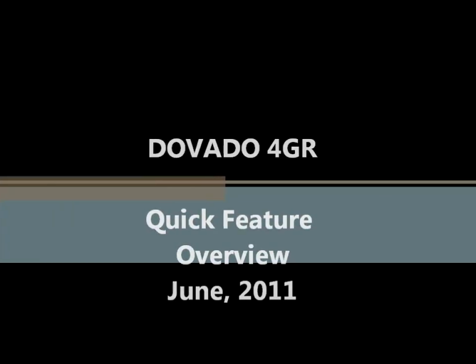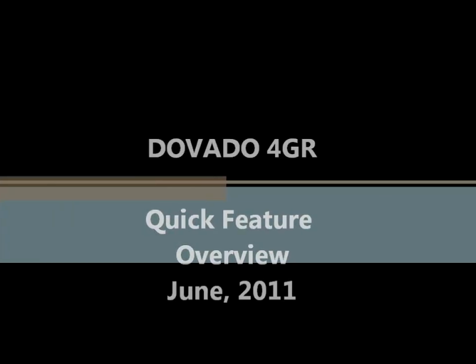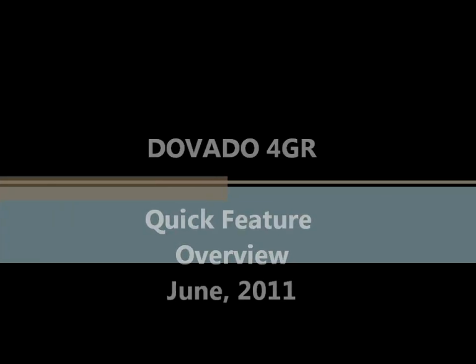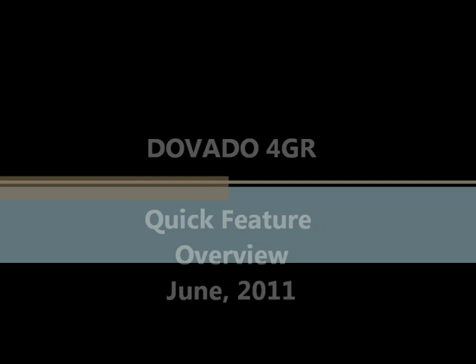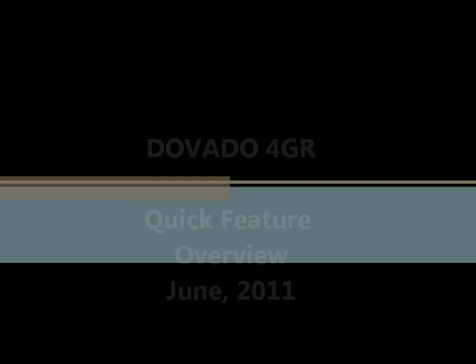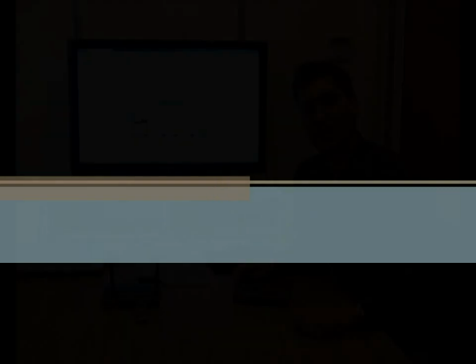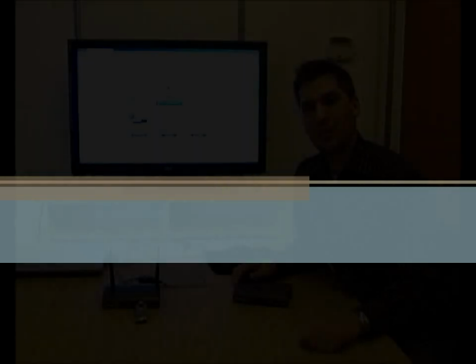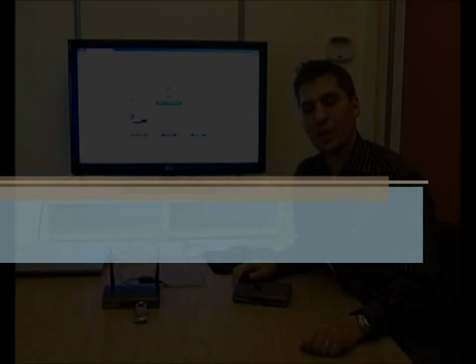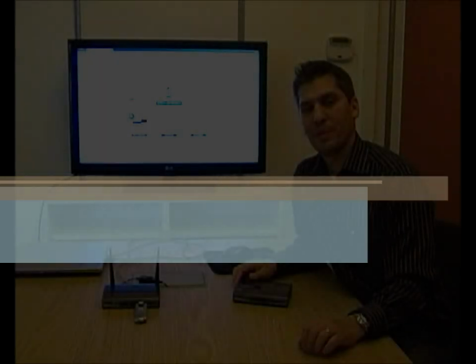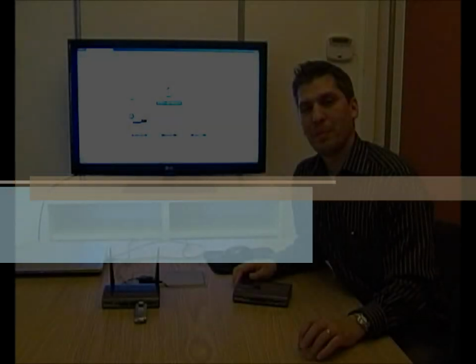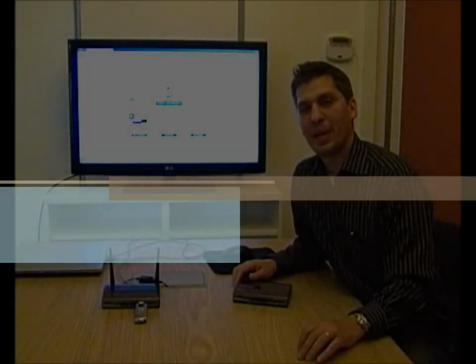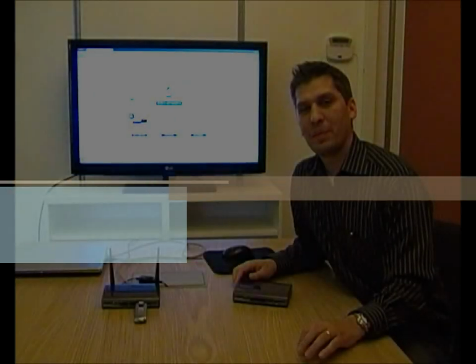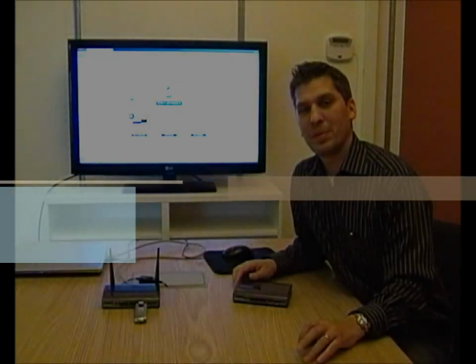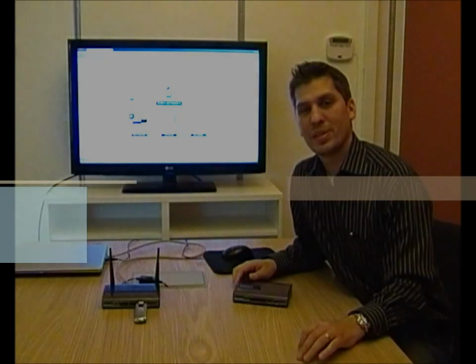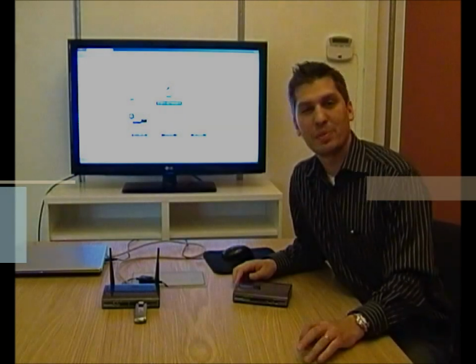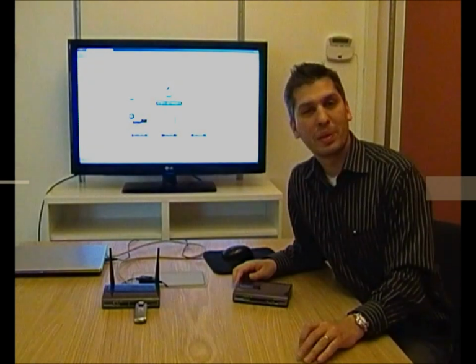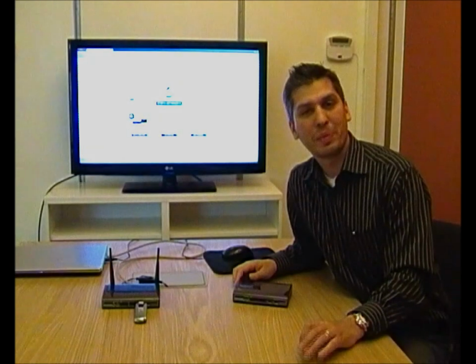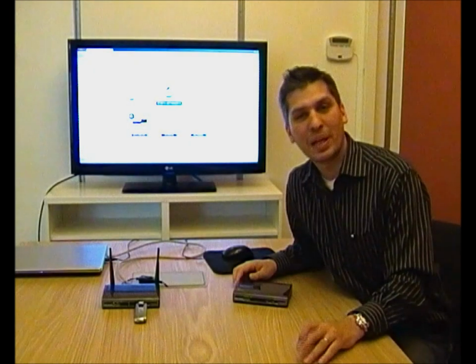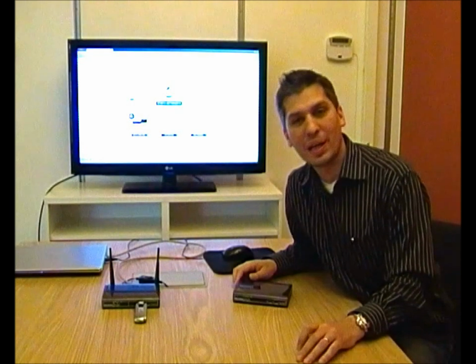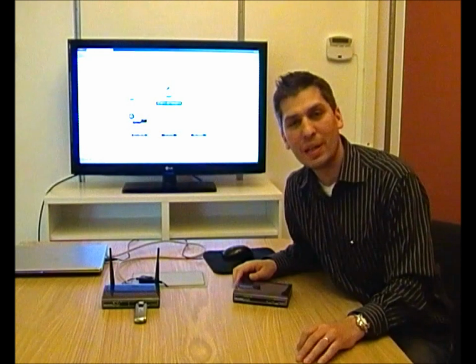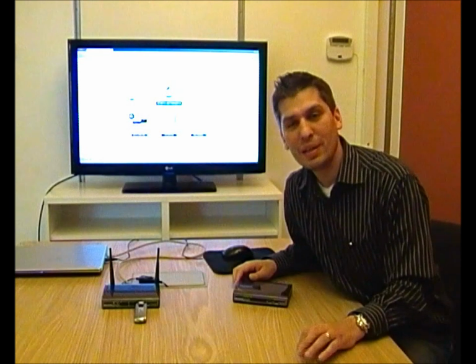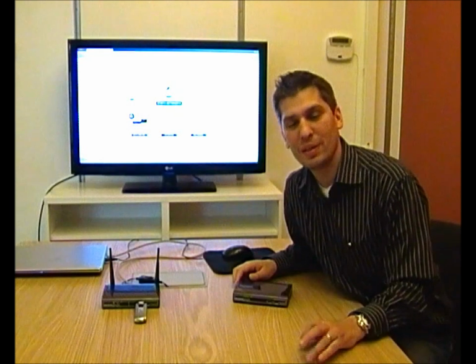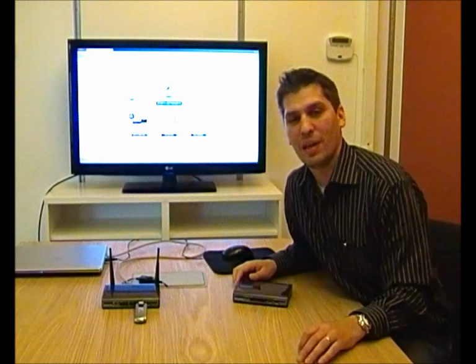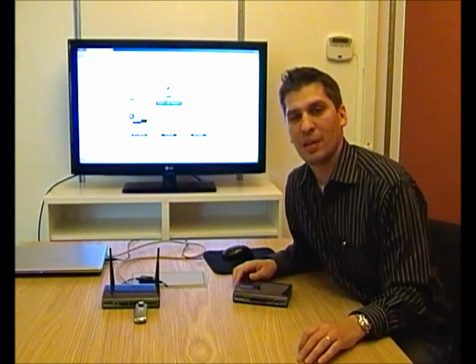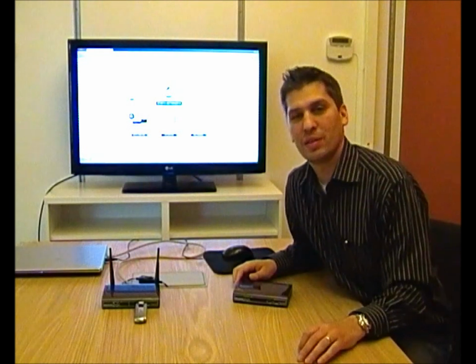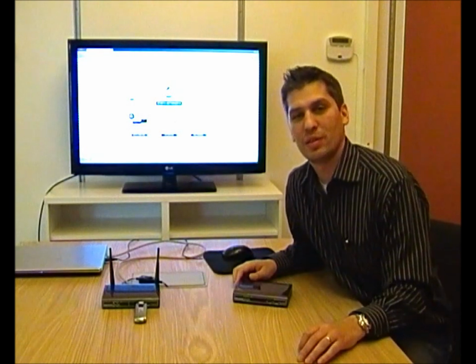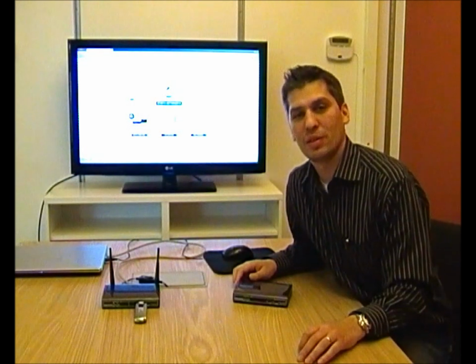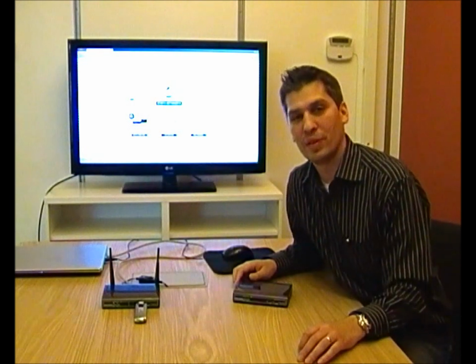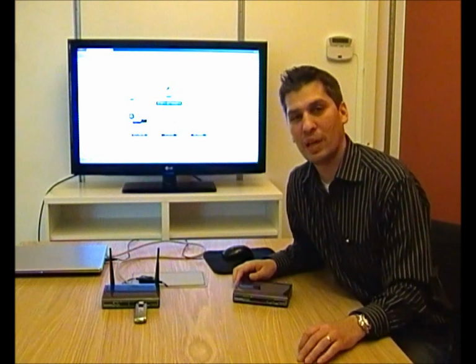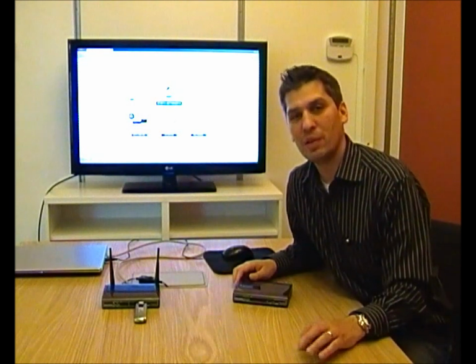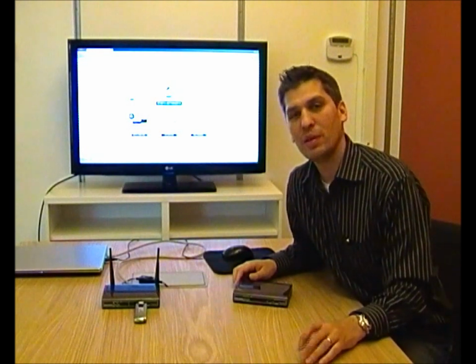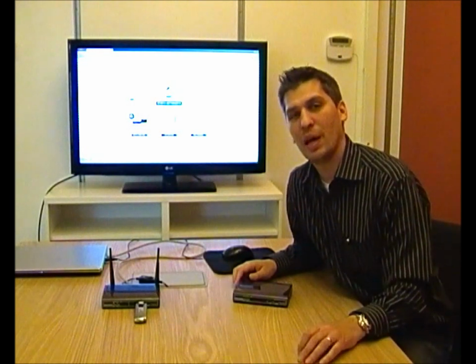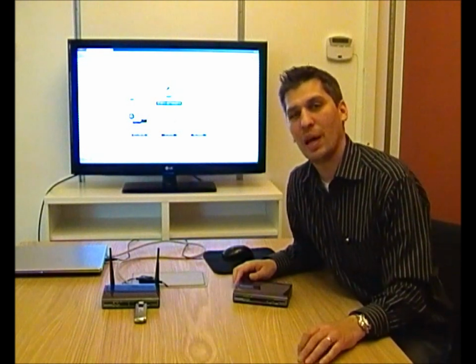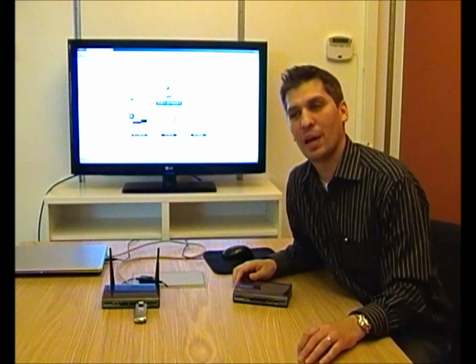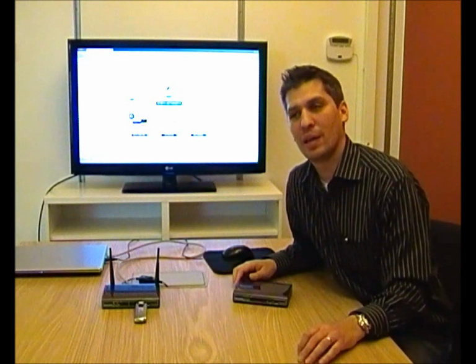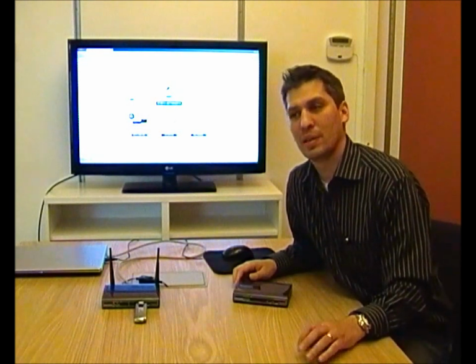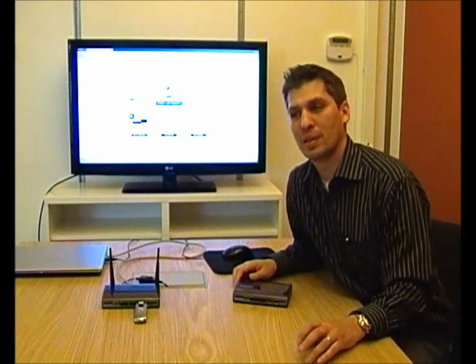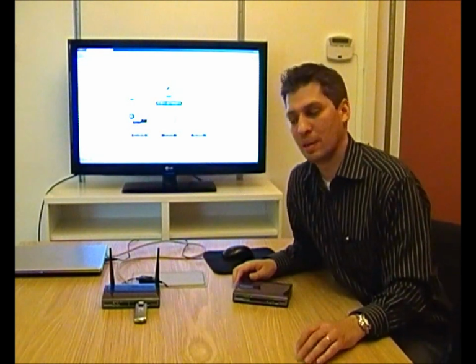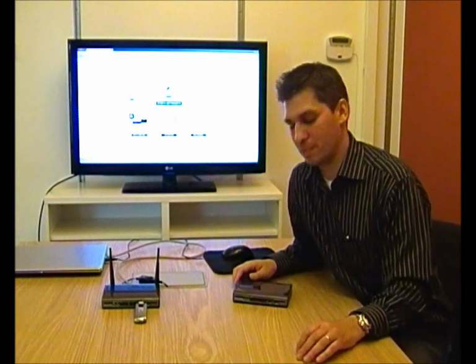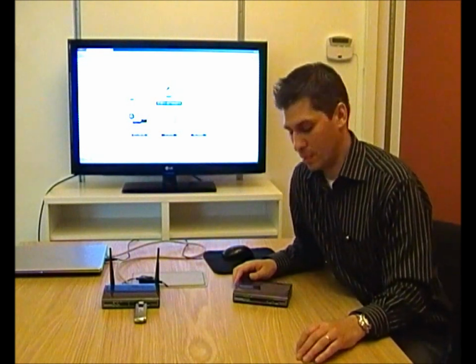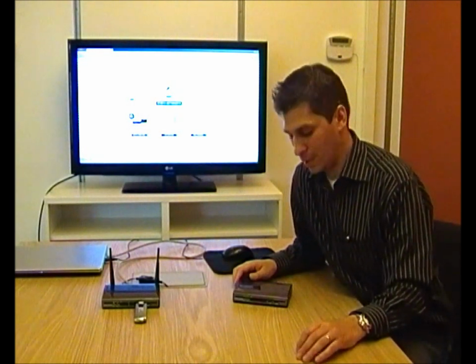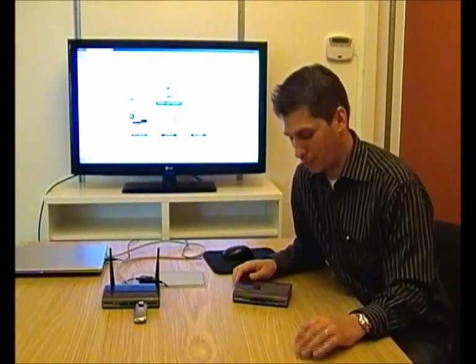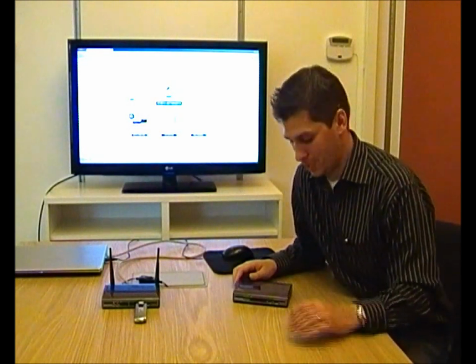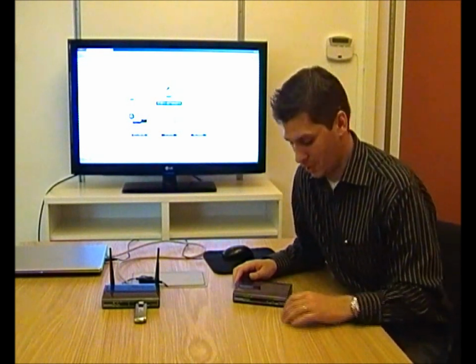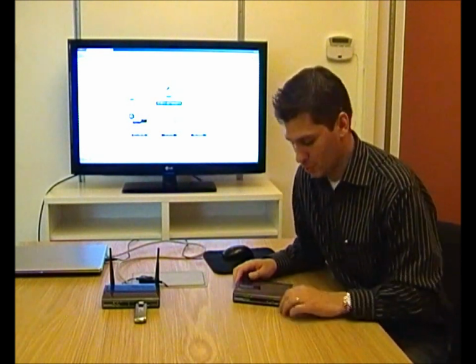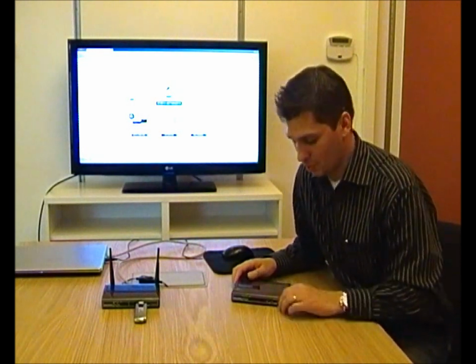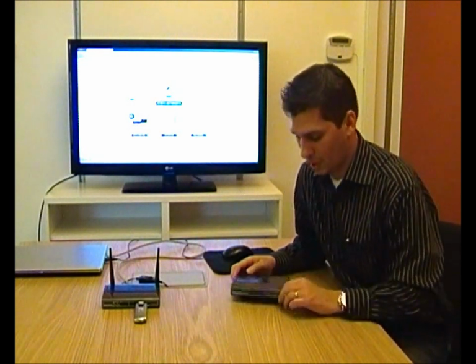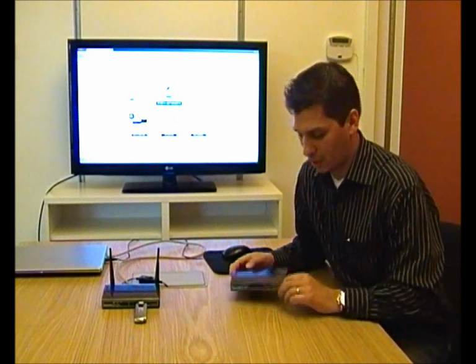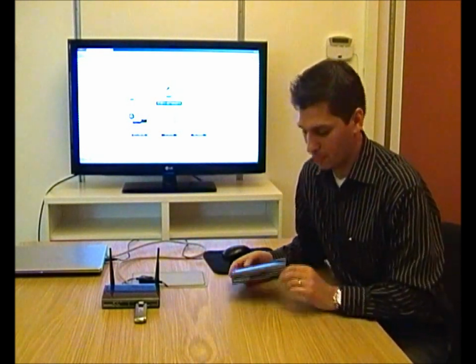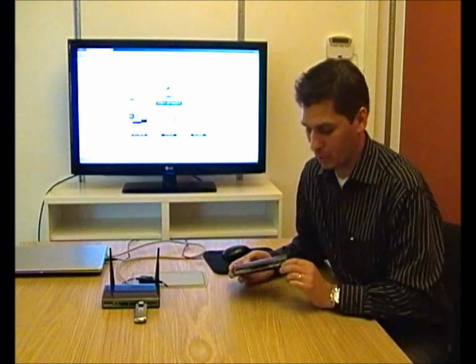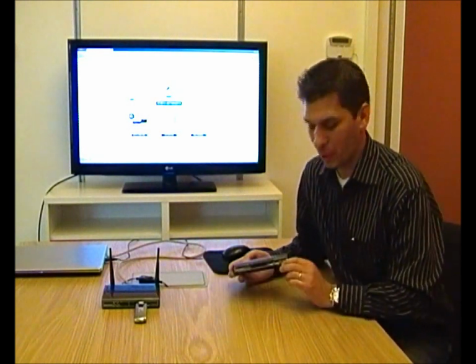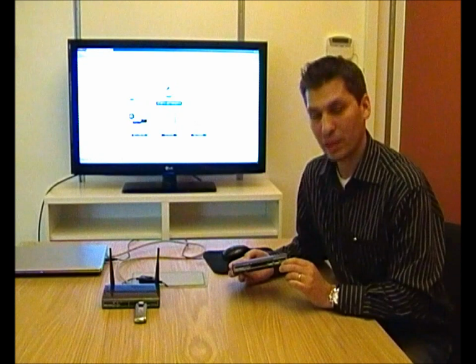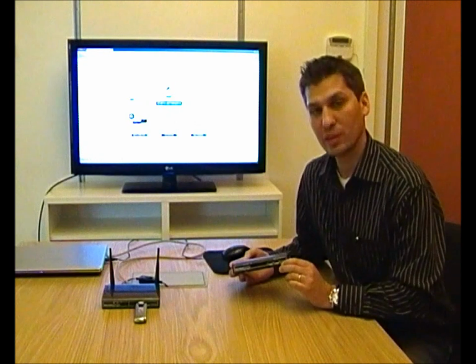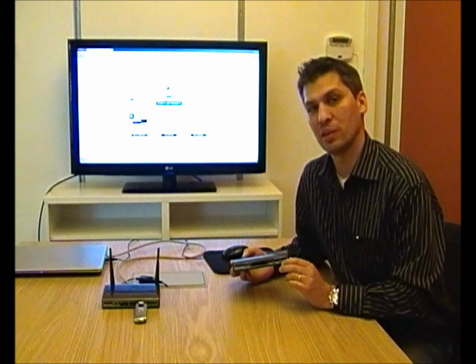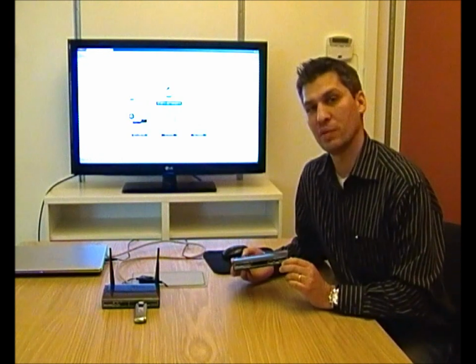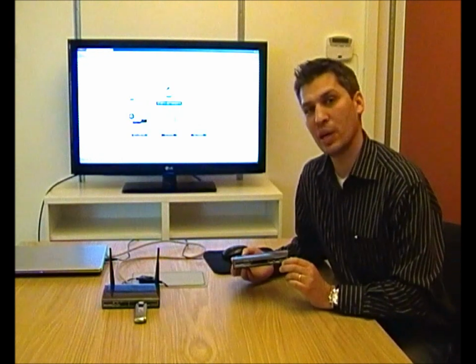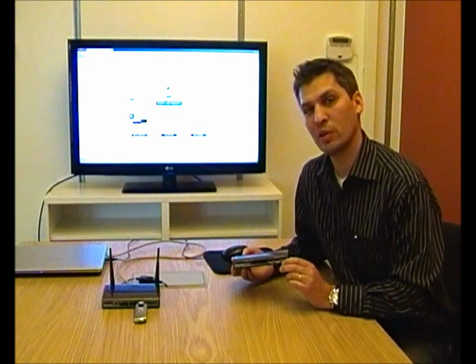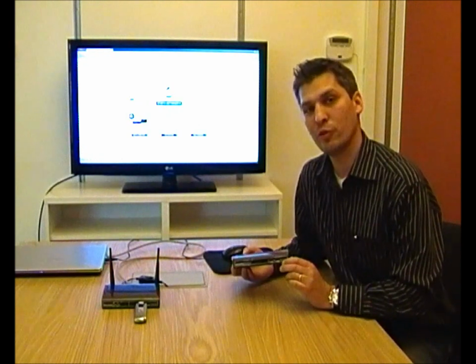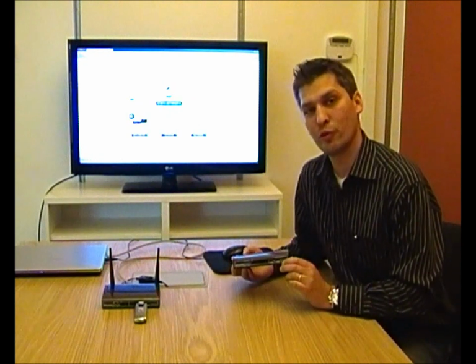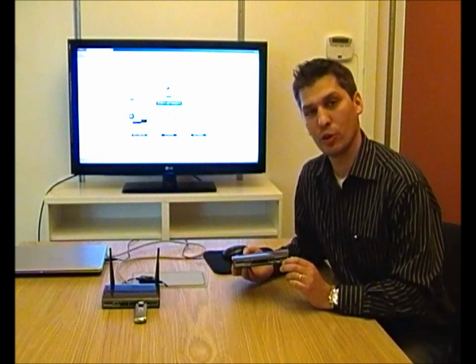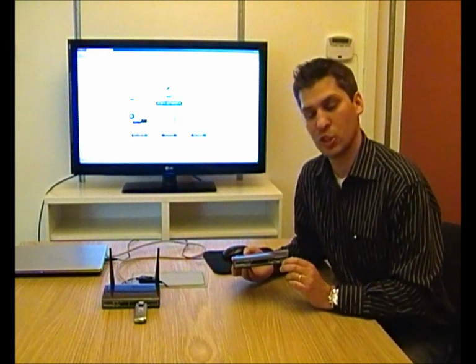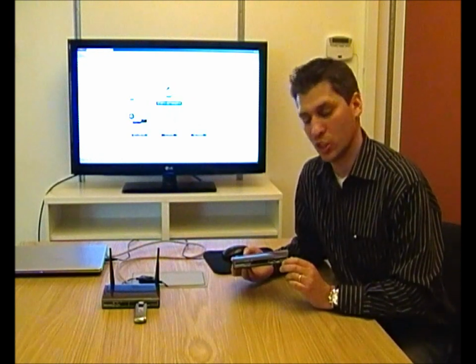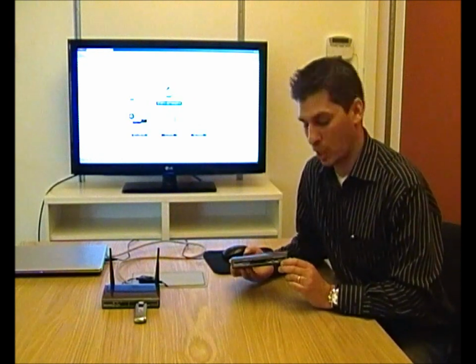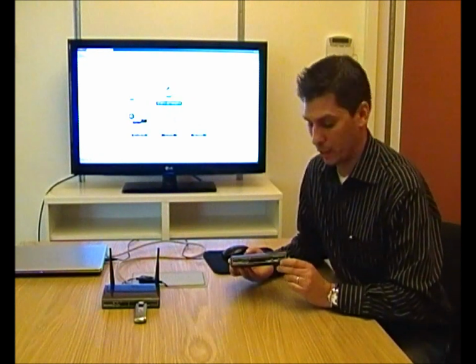Hello everyone, my name is Samir Madani at Dovato and I'm here to present our product, the Dovato 4GR.